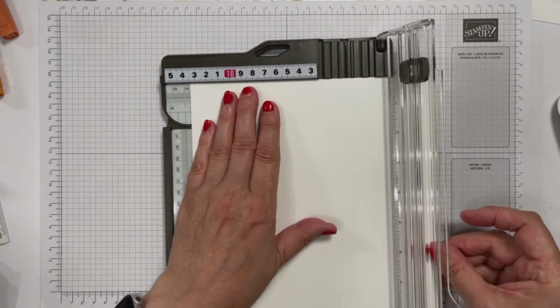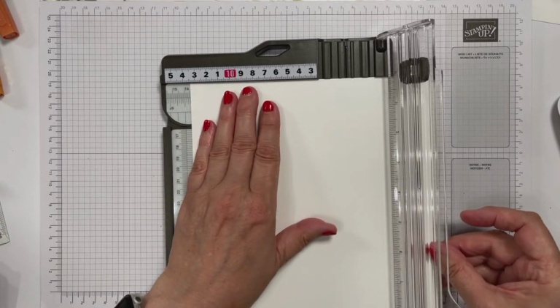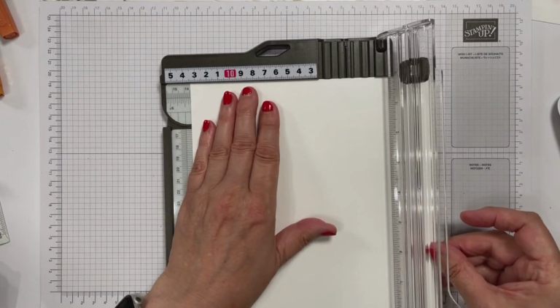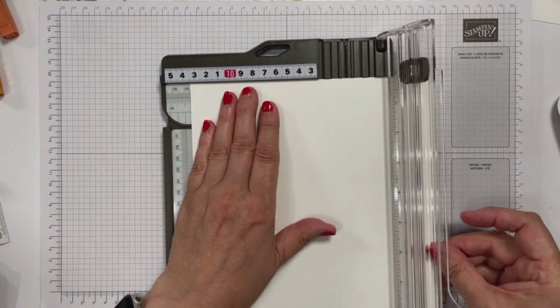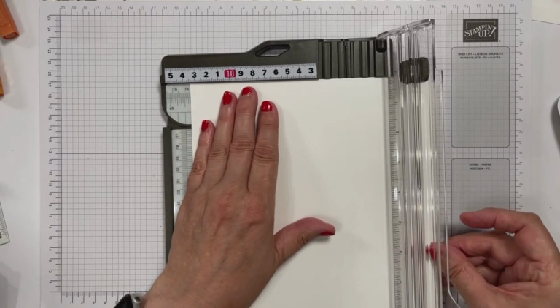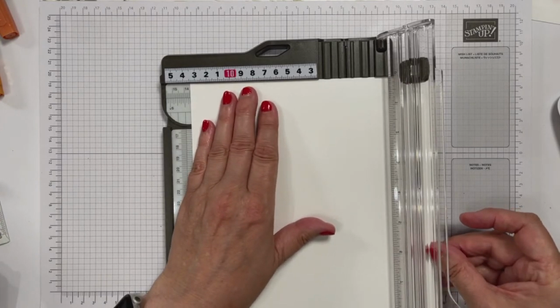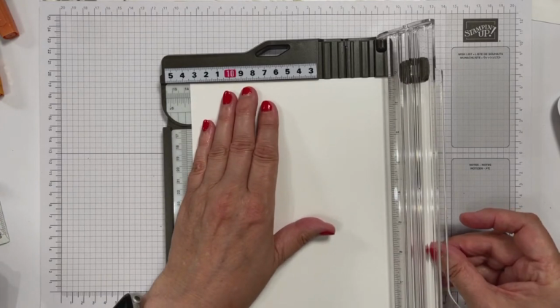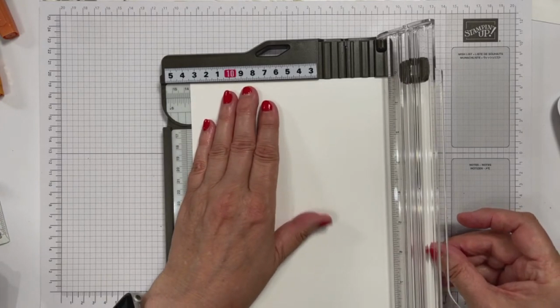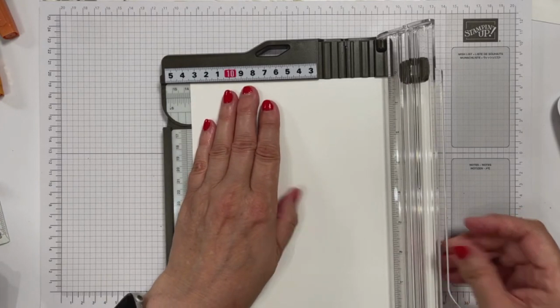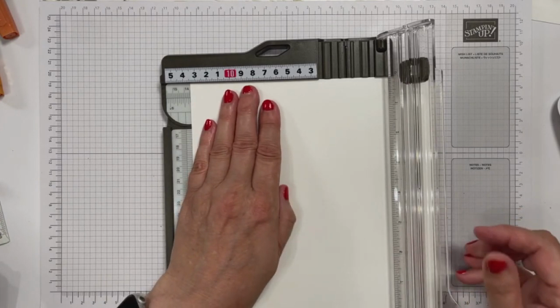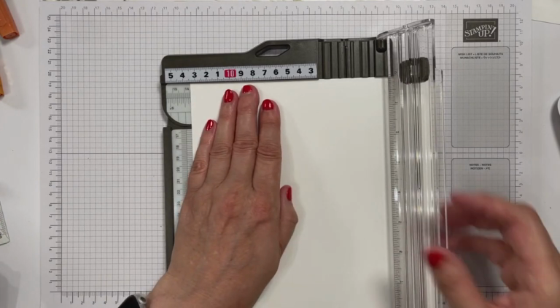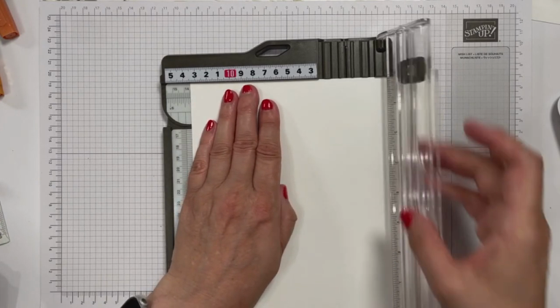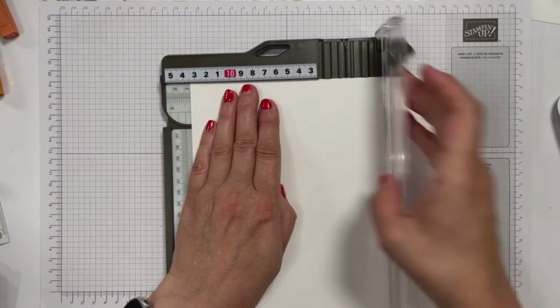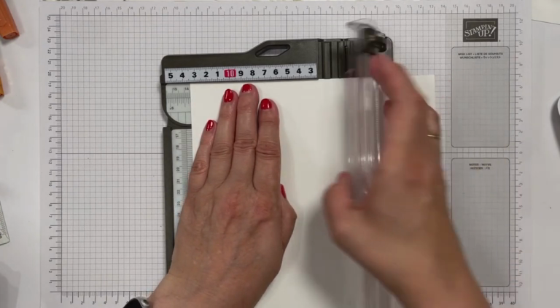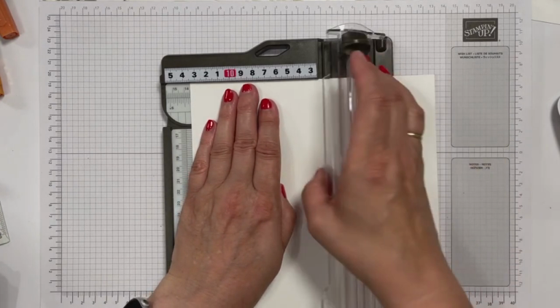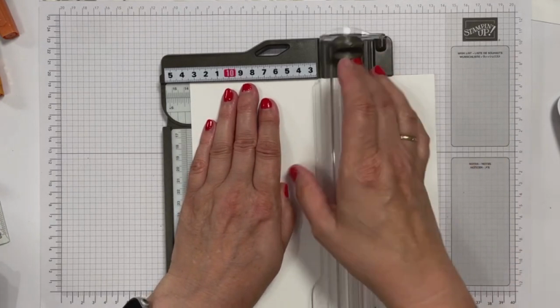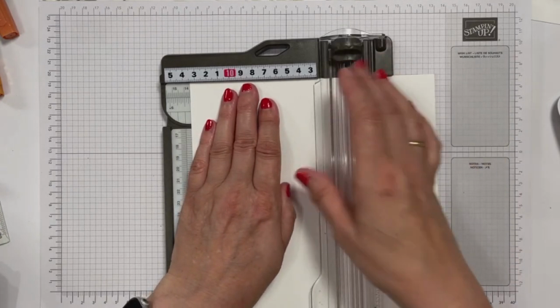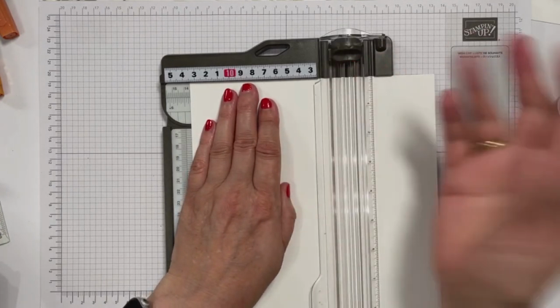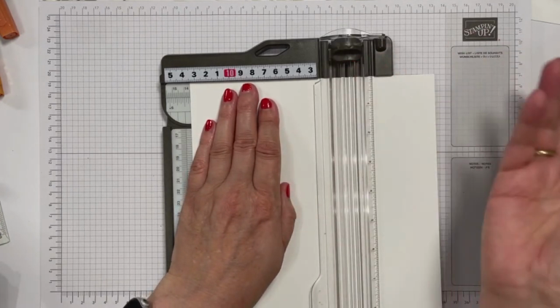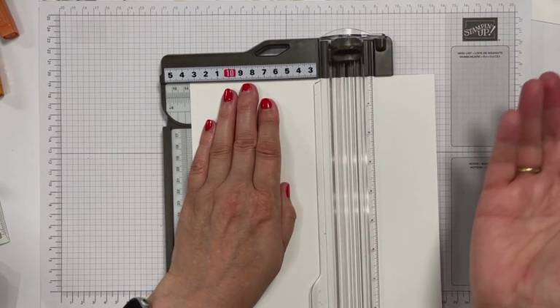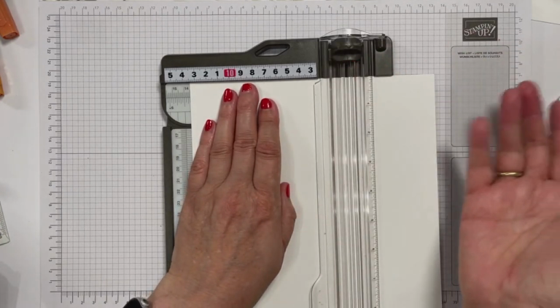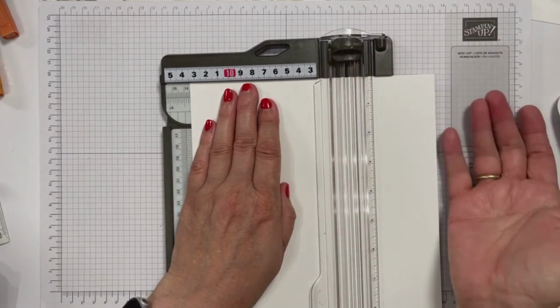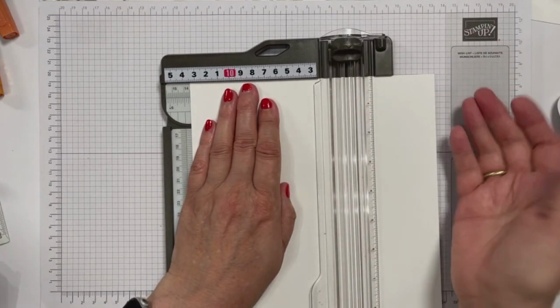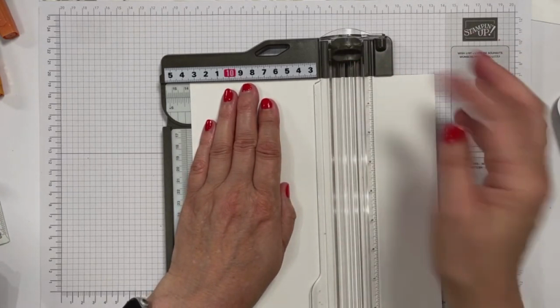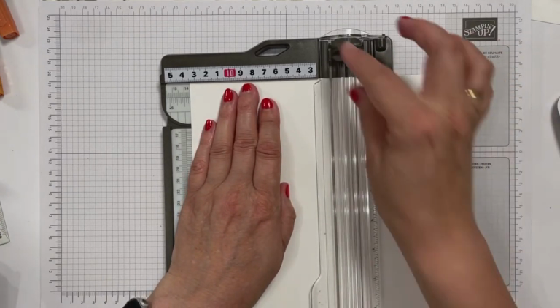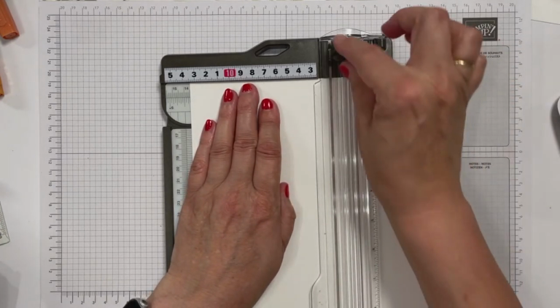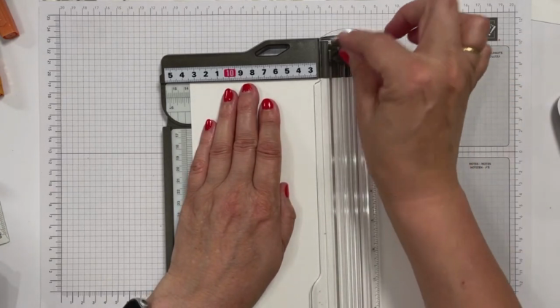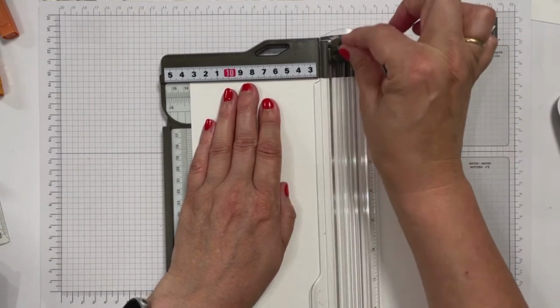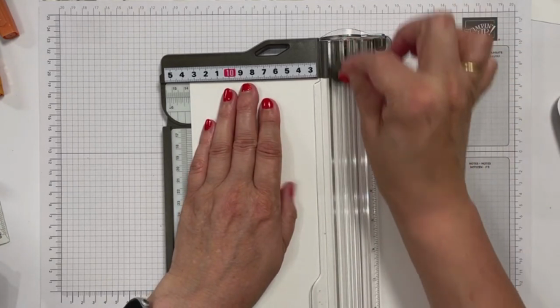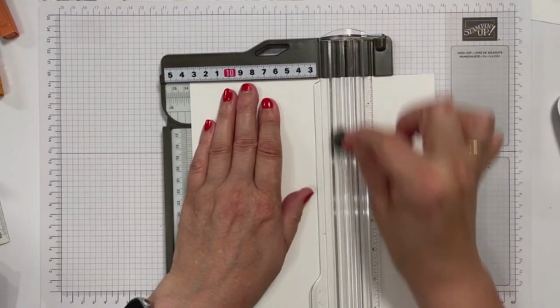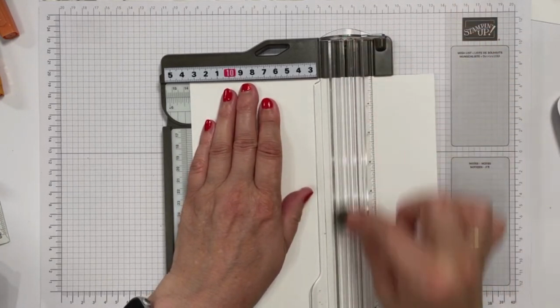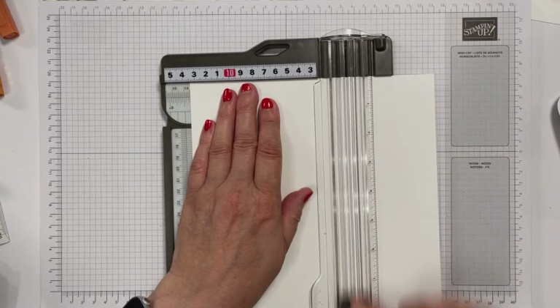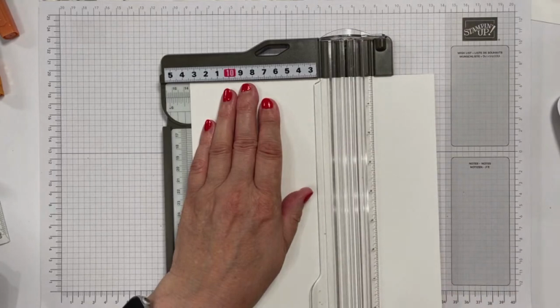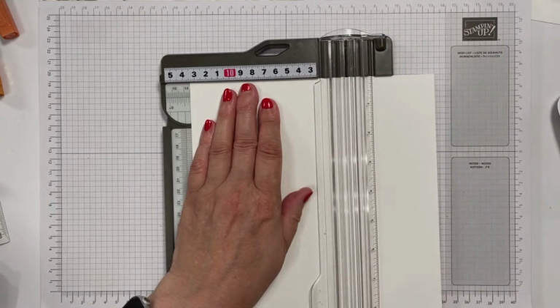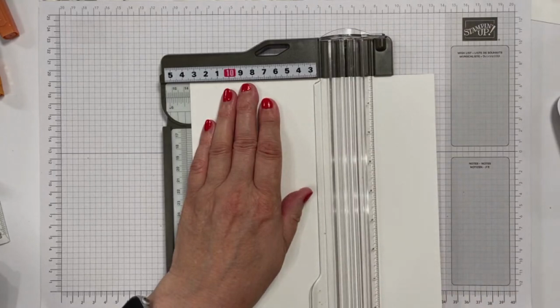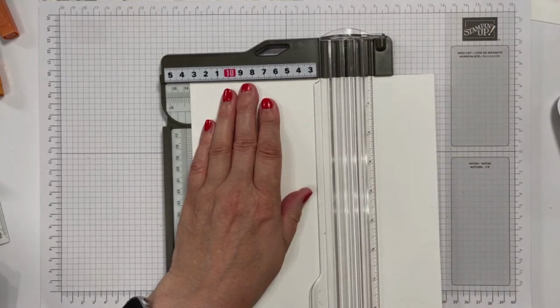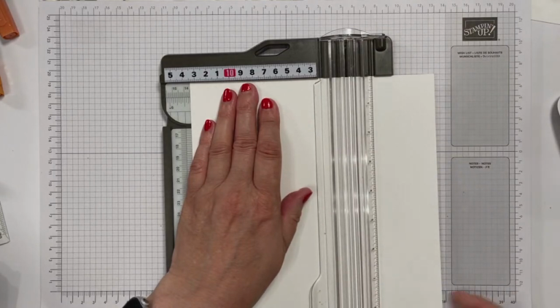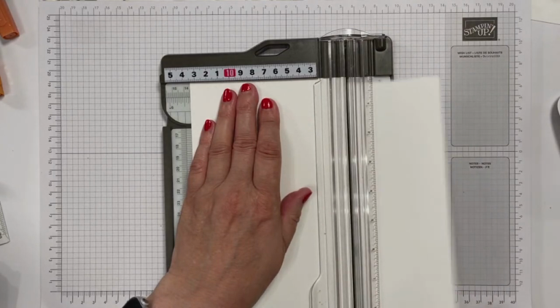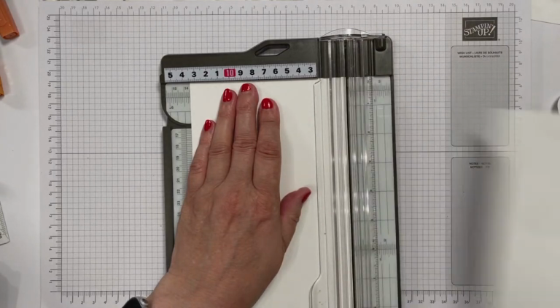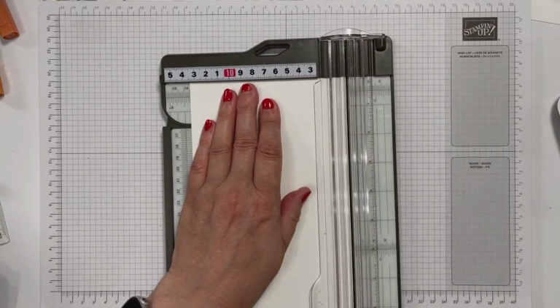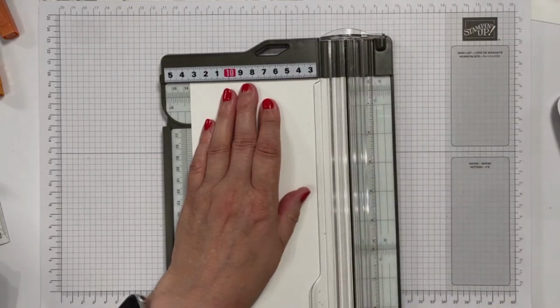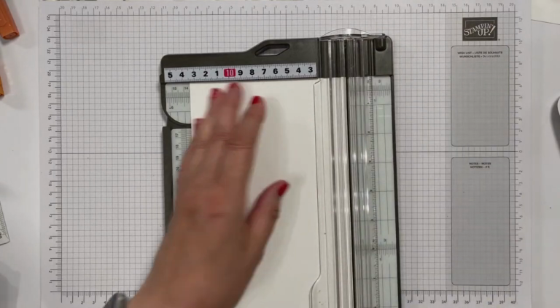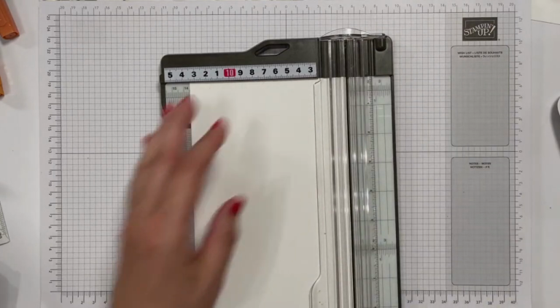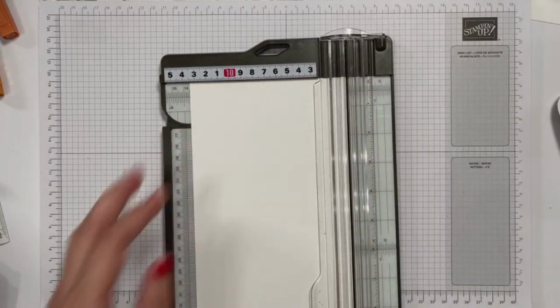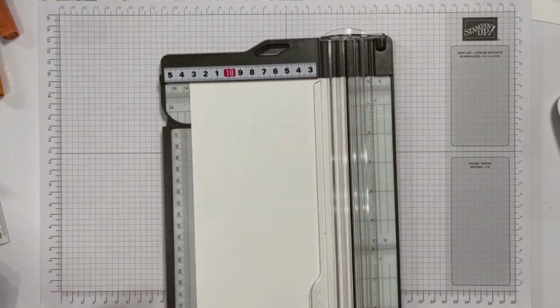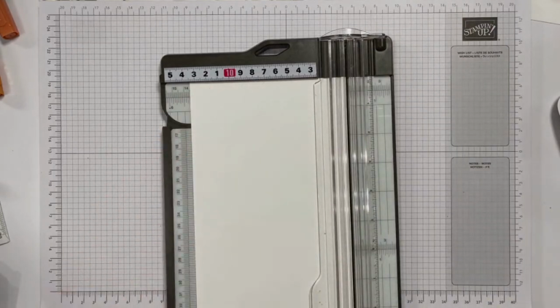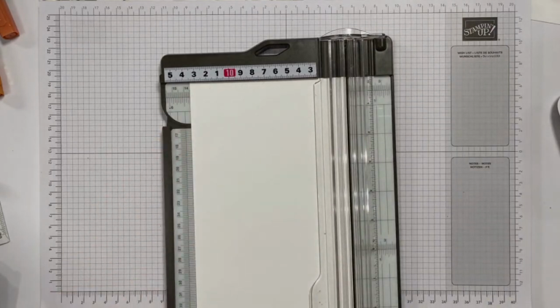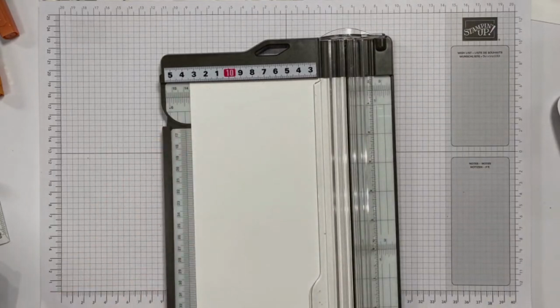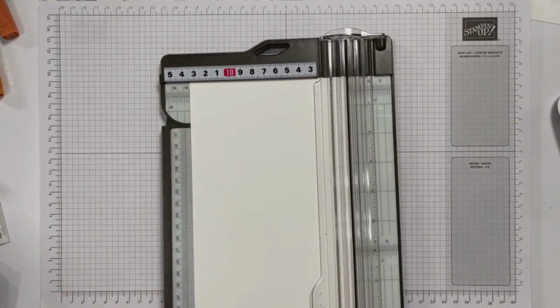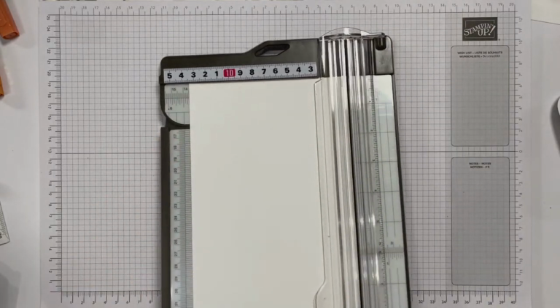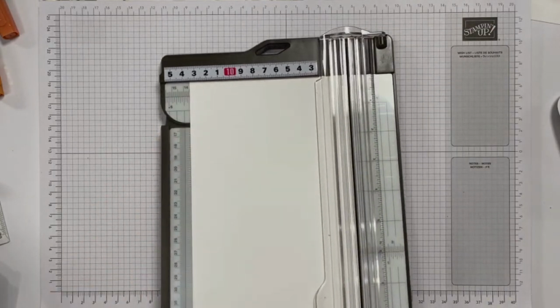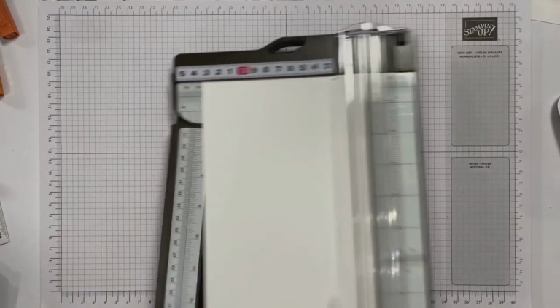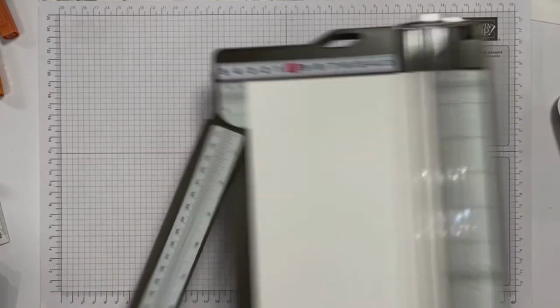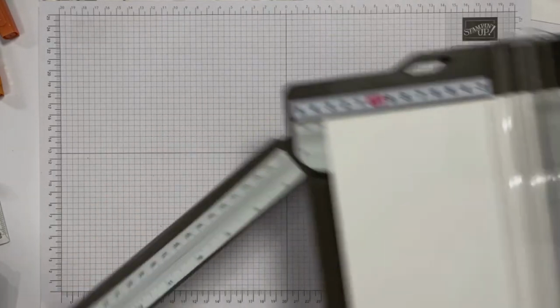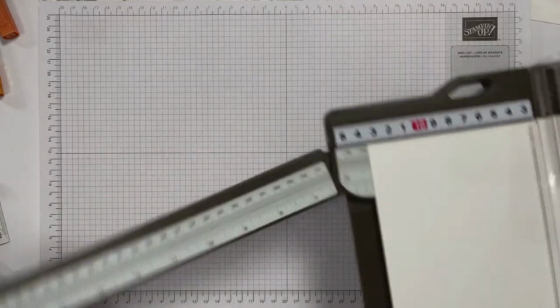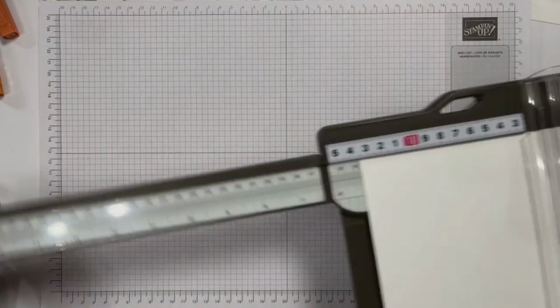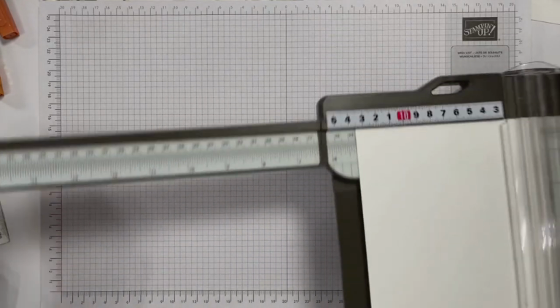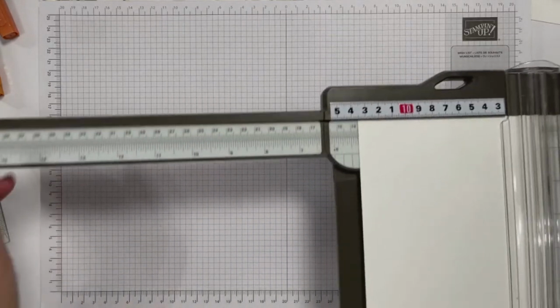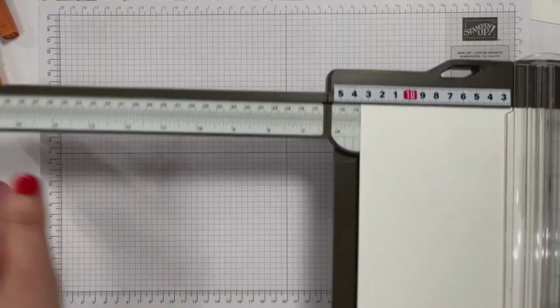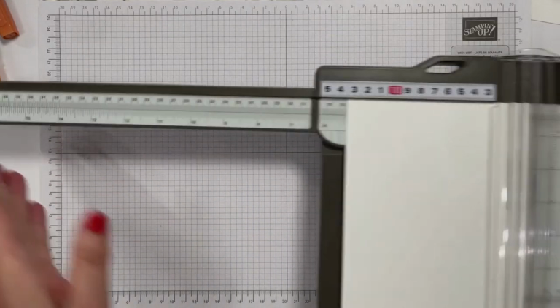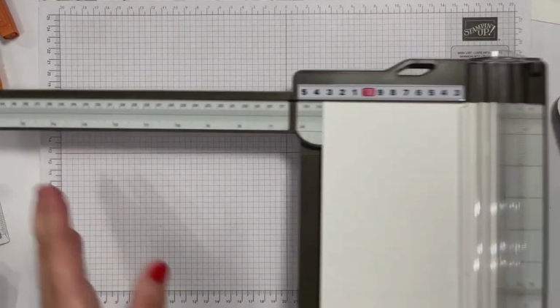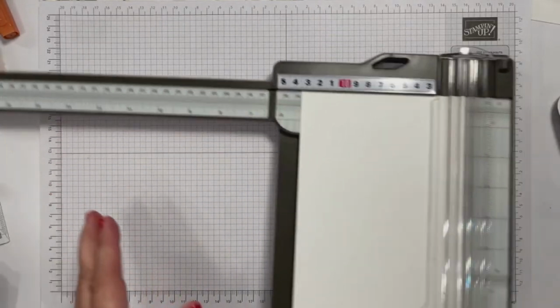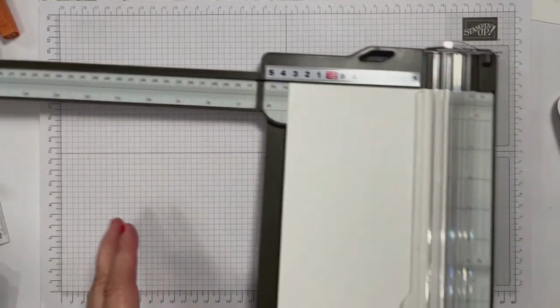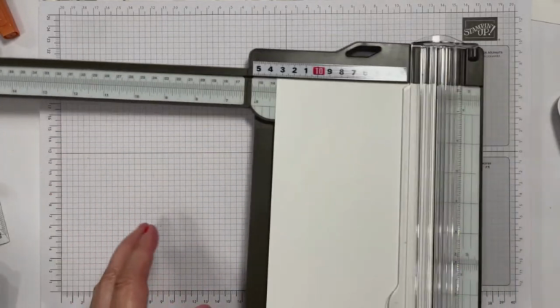13,5 schneiden wir uns ab in der Länge, mal 24 Zentimeter.